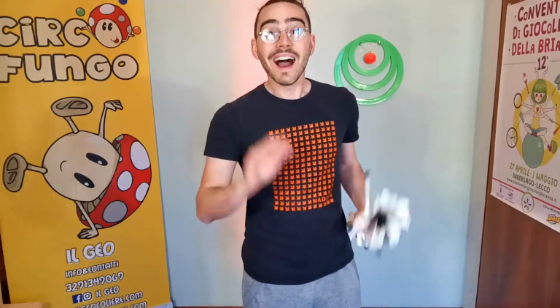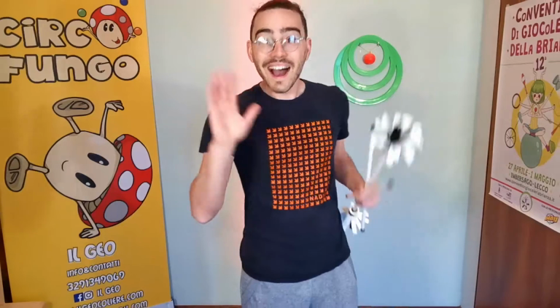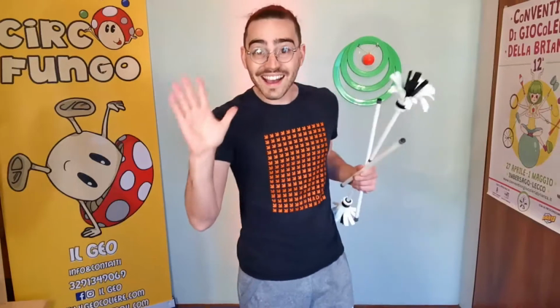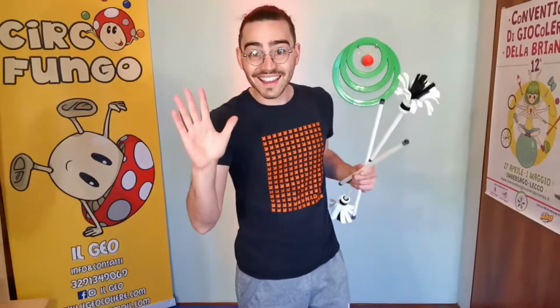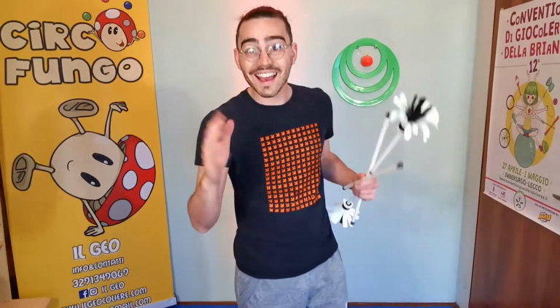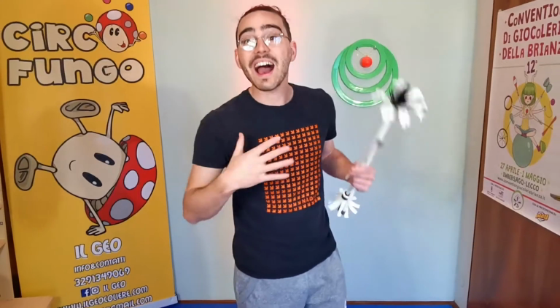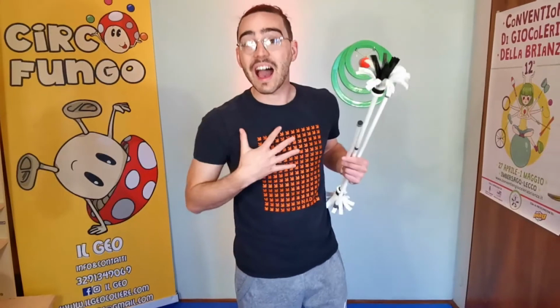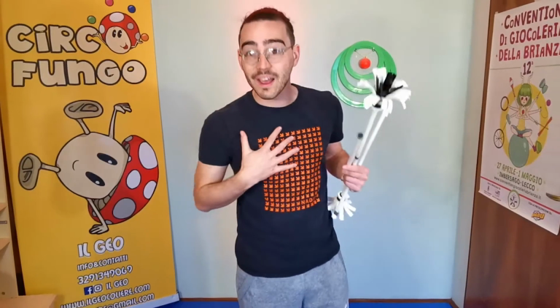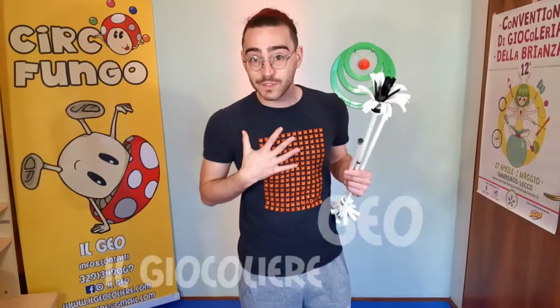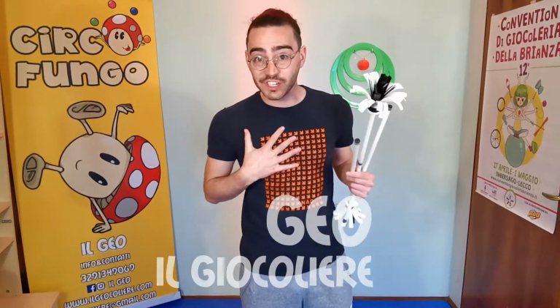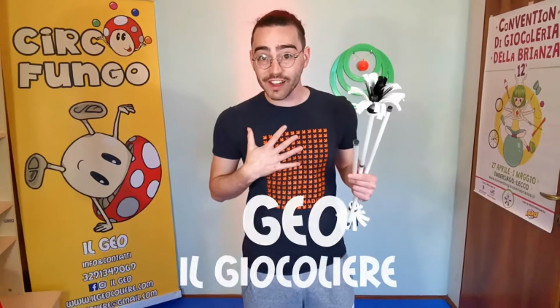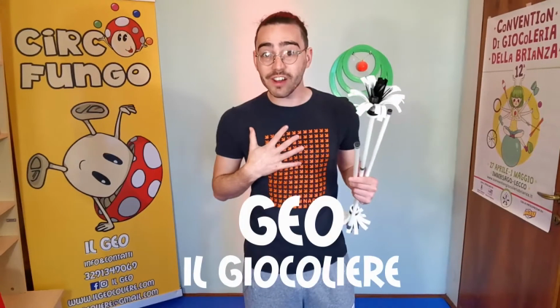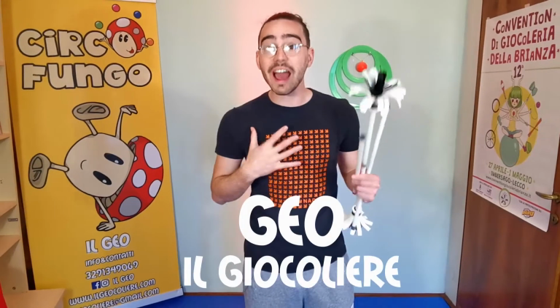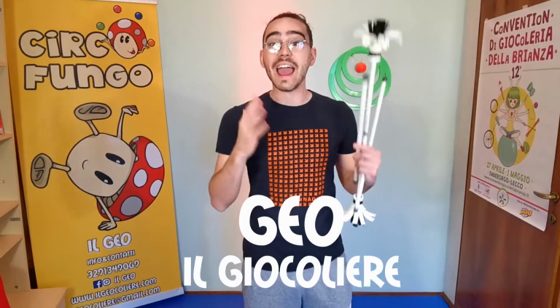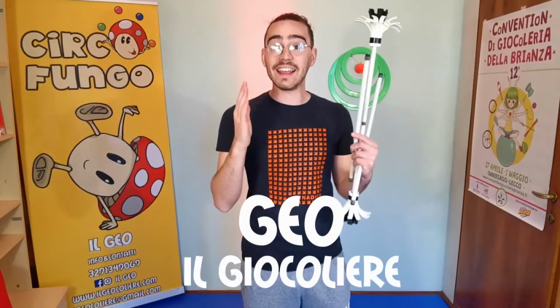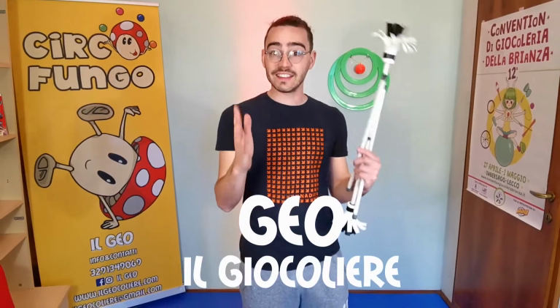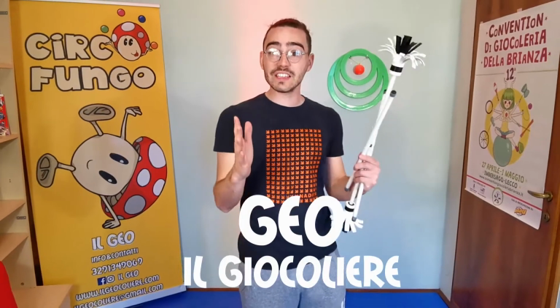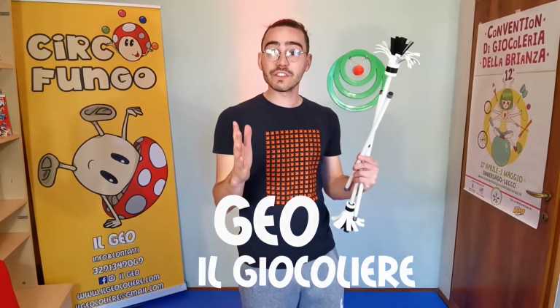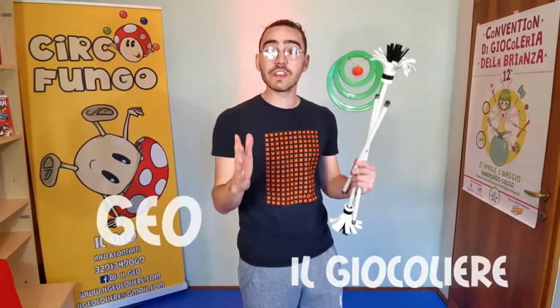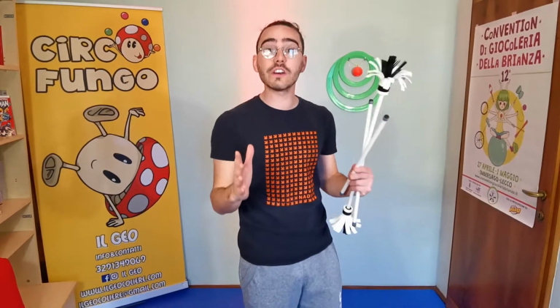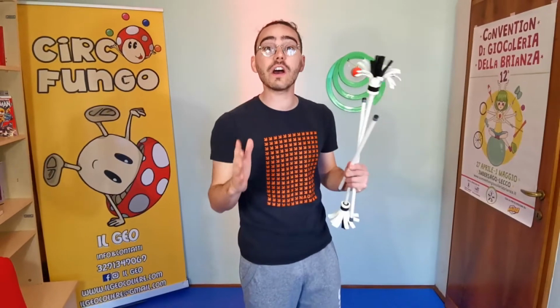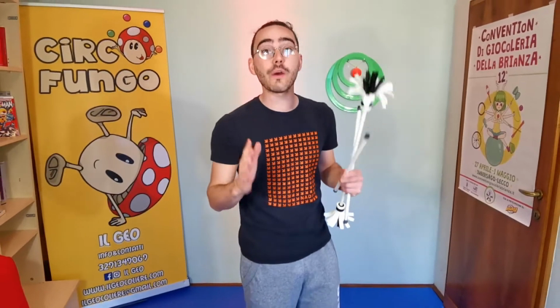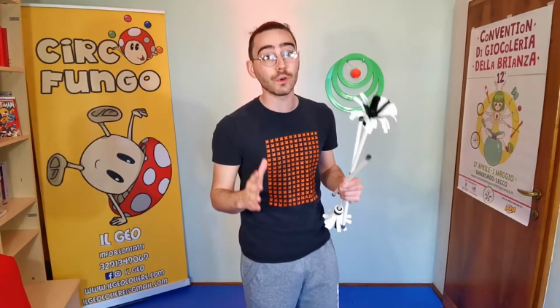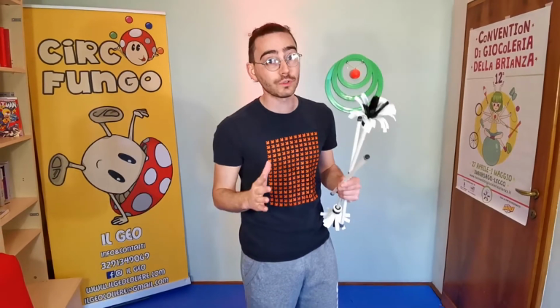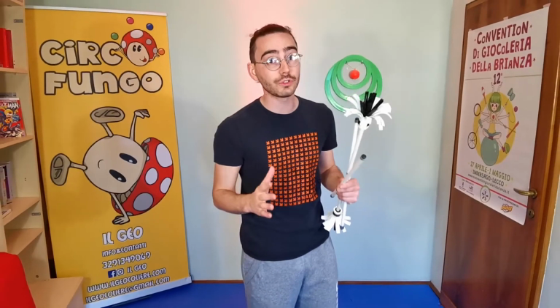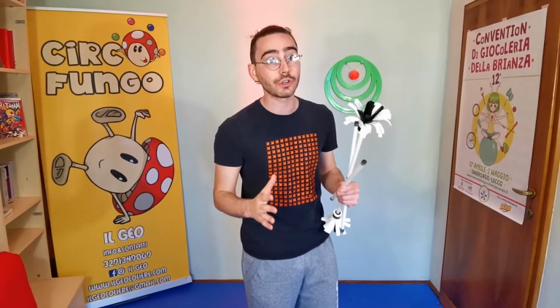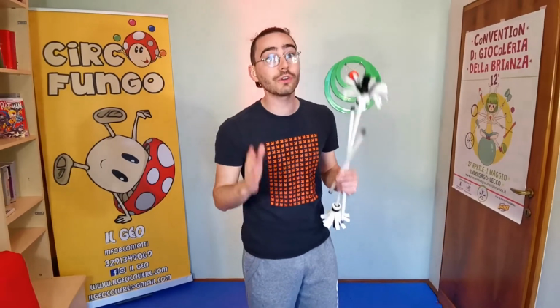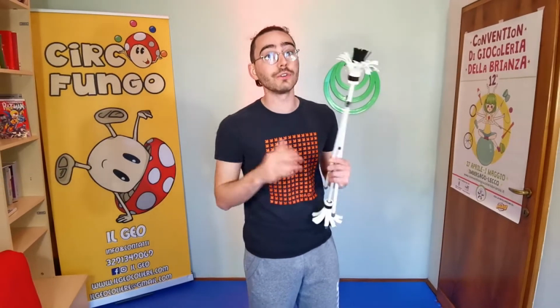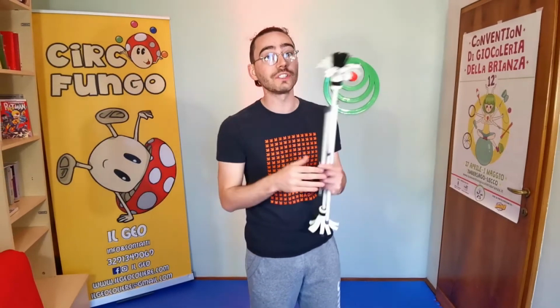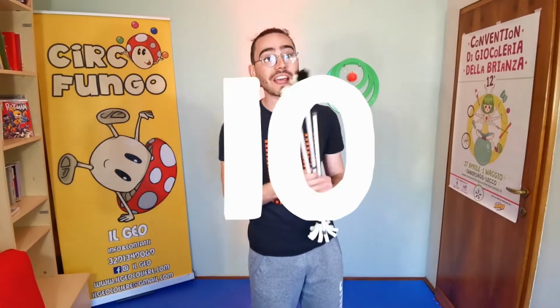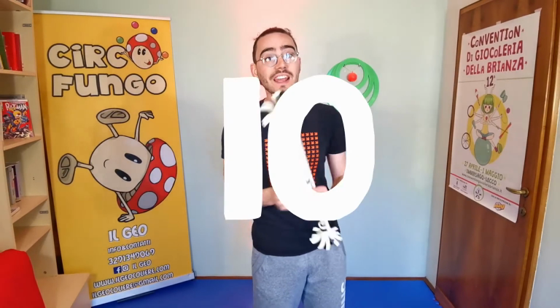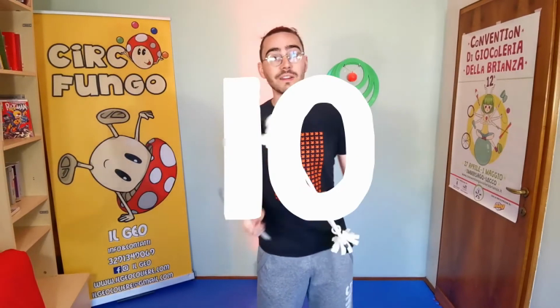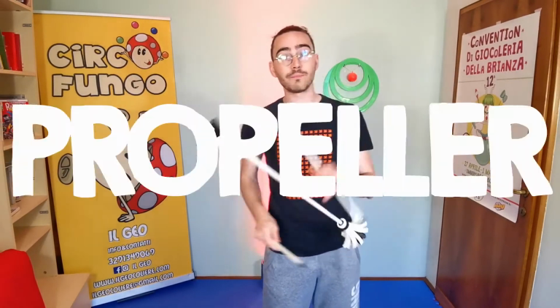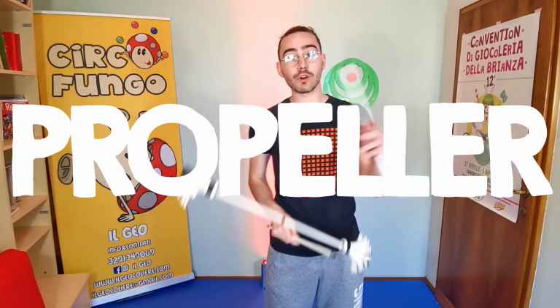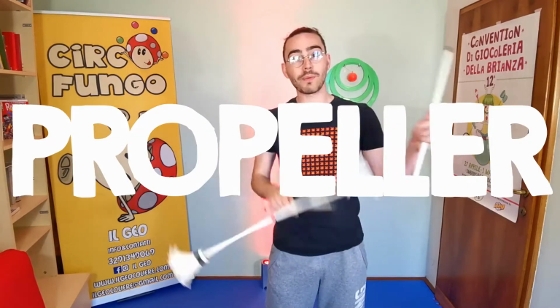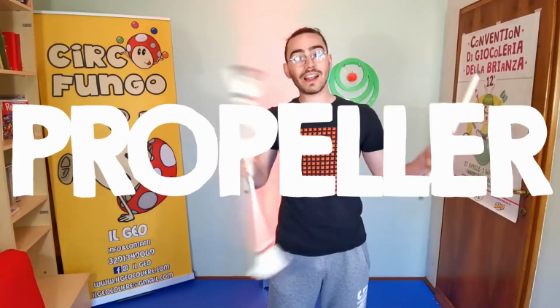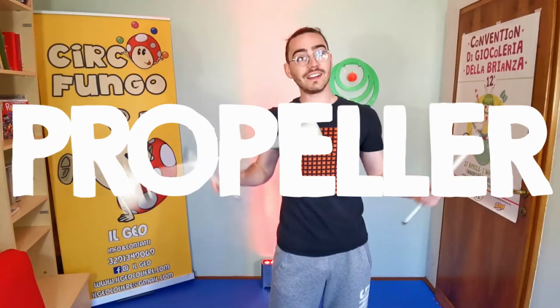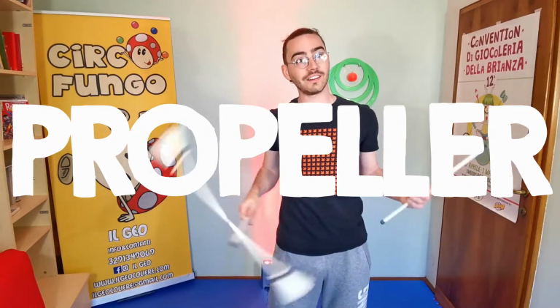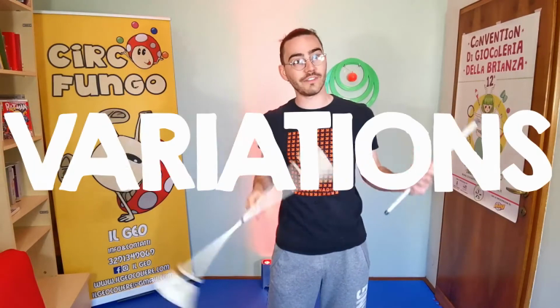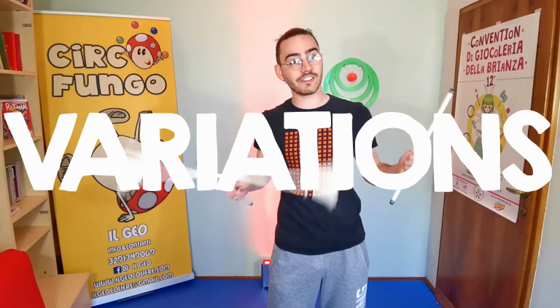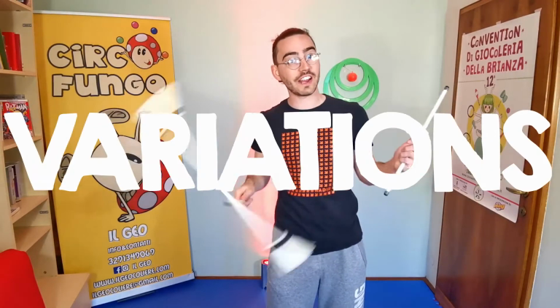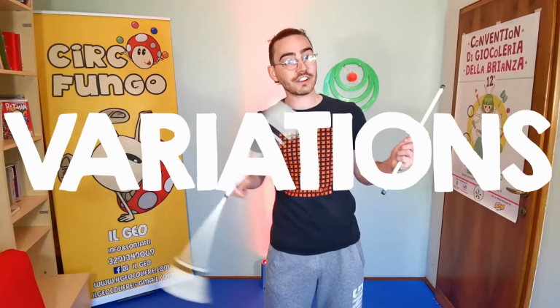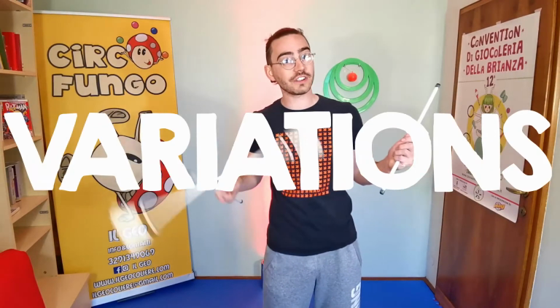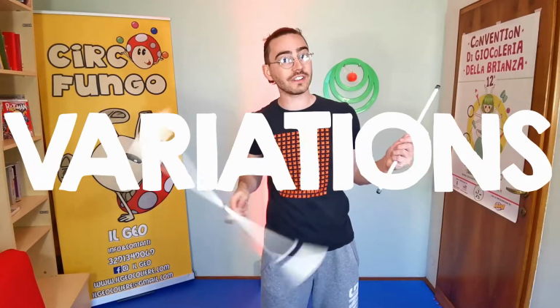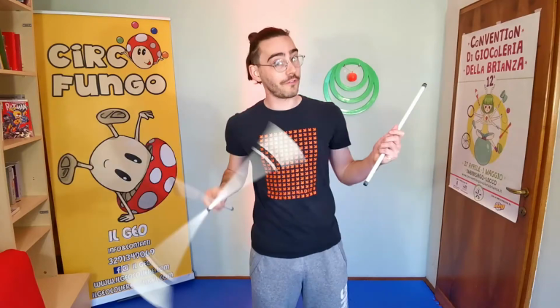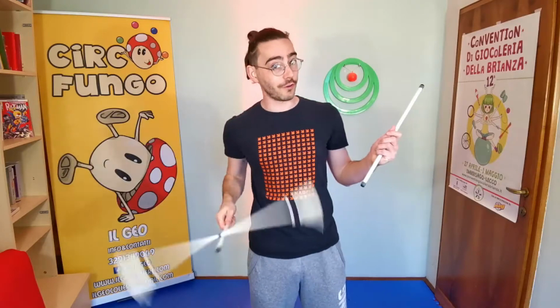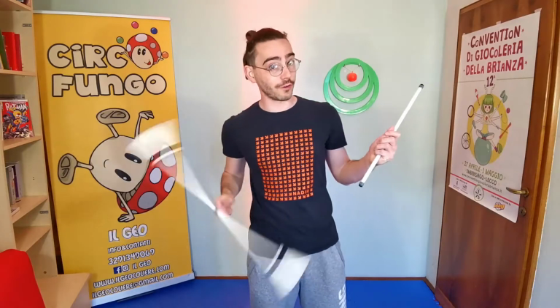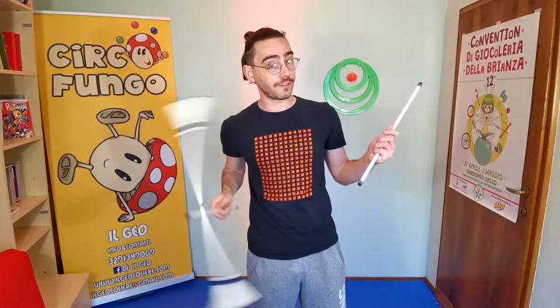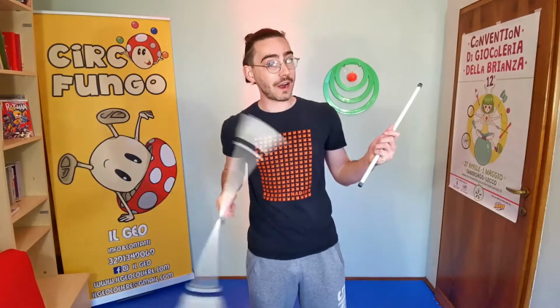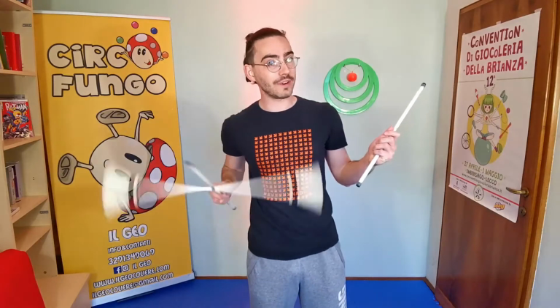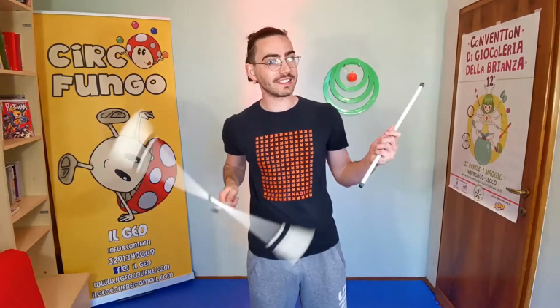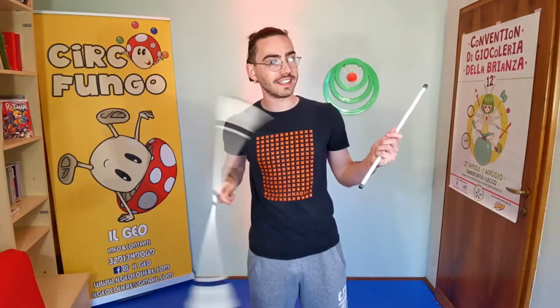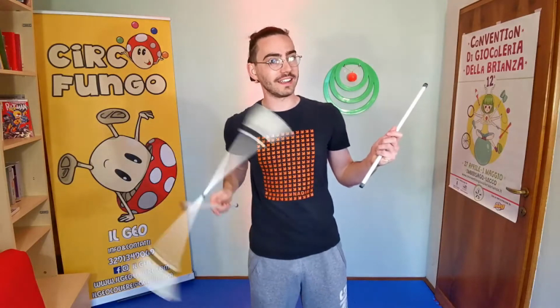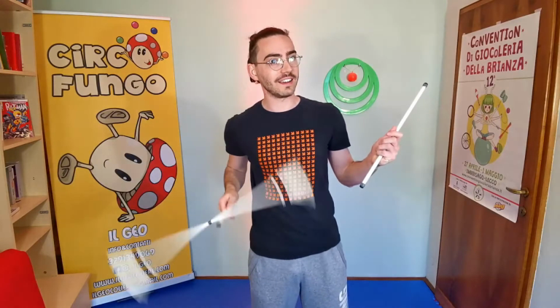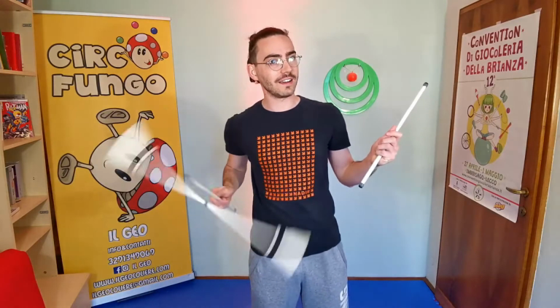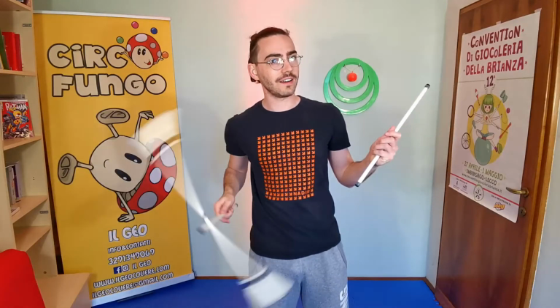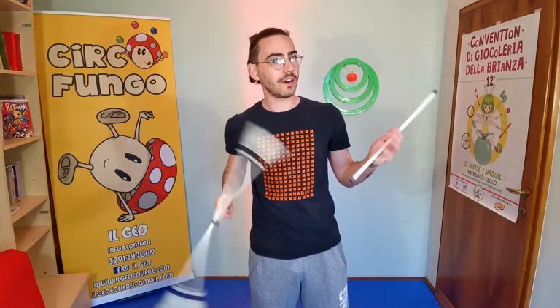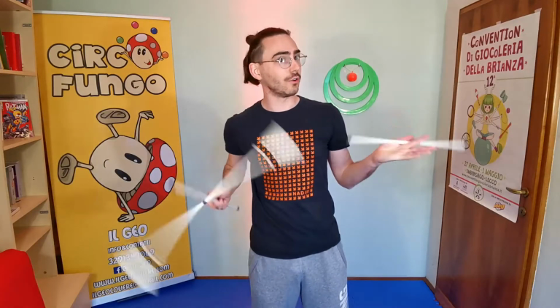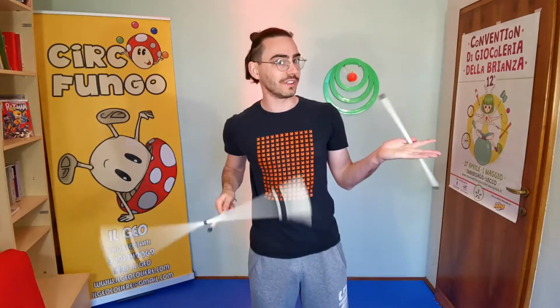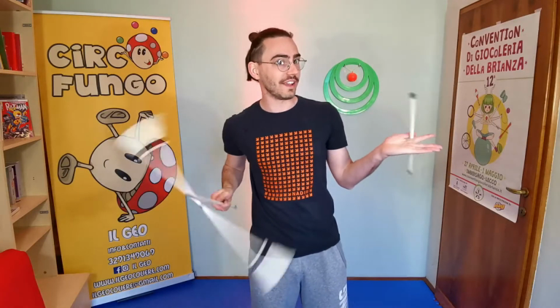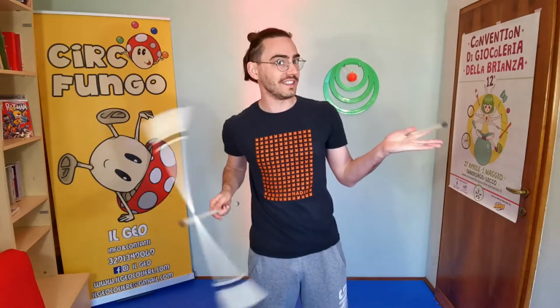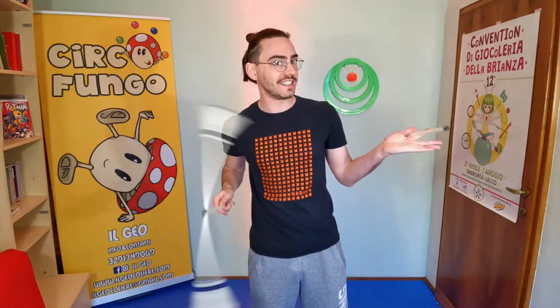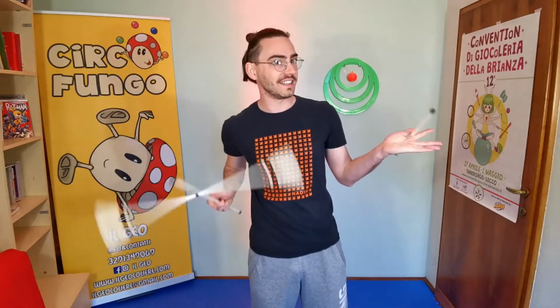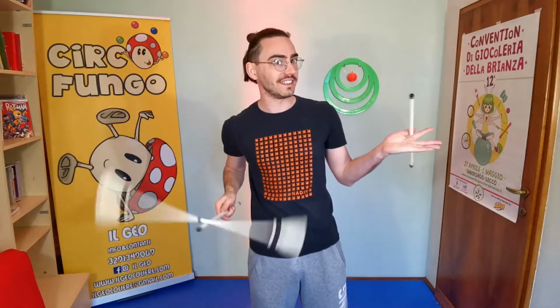Hi, I'm Giao and in this video I want to show you 10 propeller variations for flower stick or devil stick.